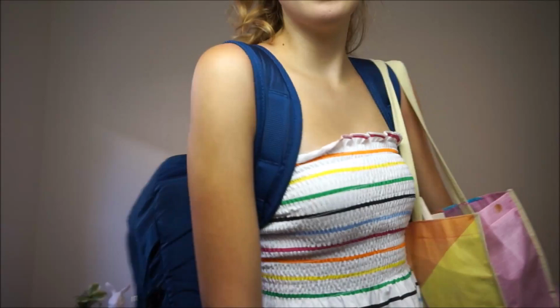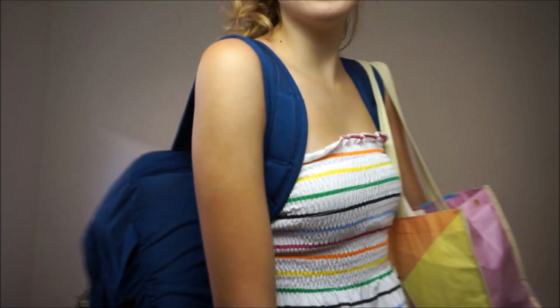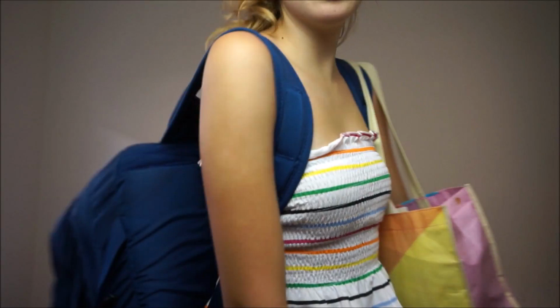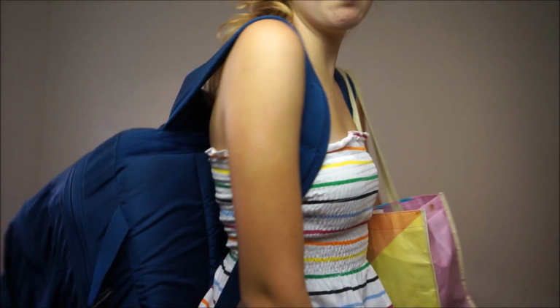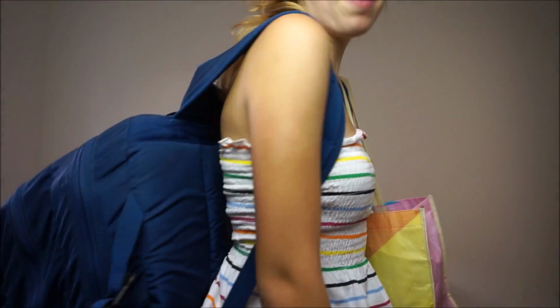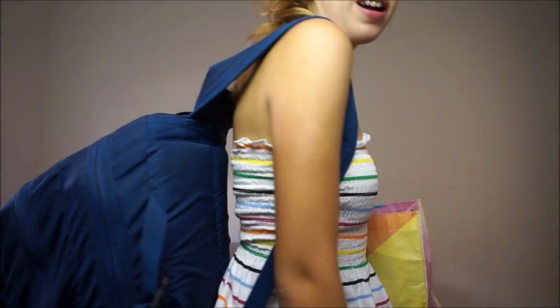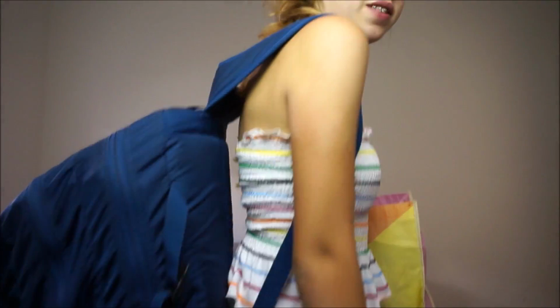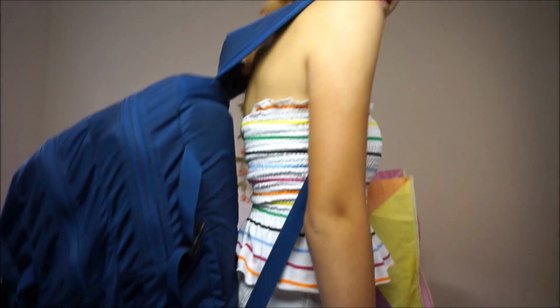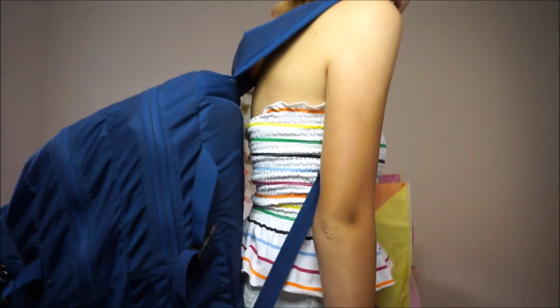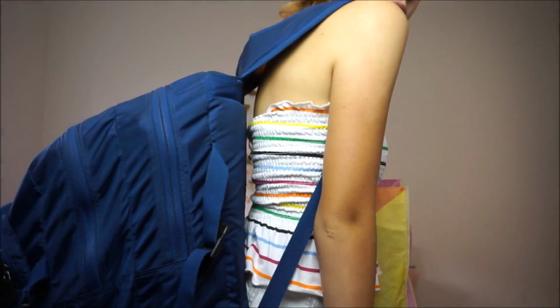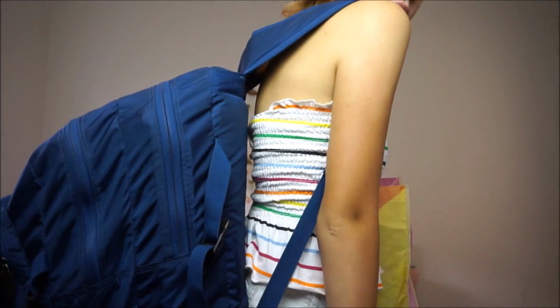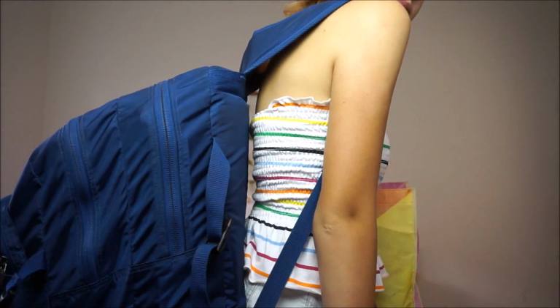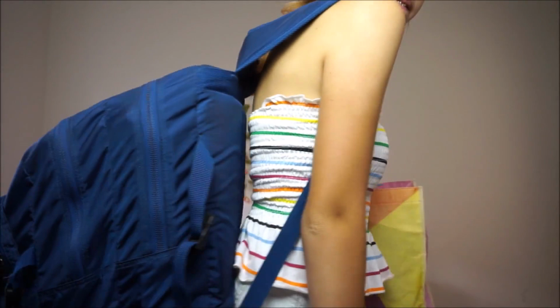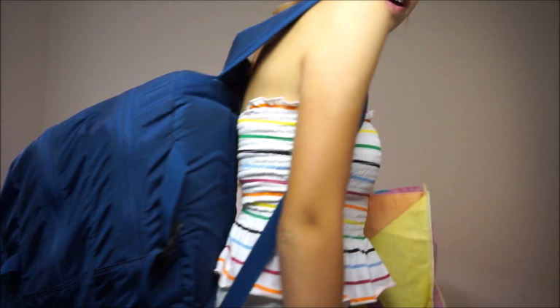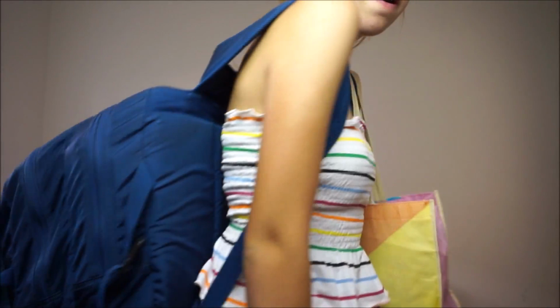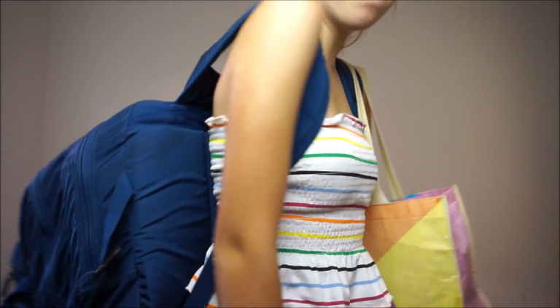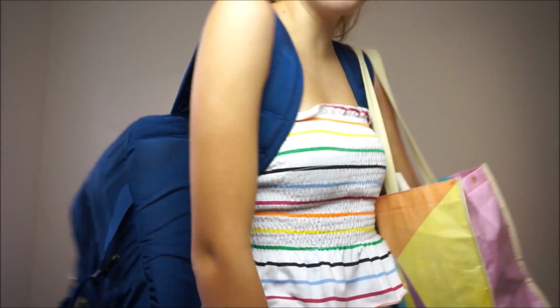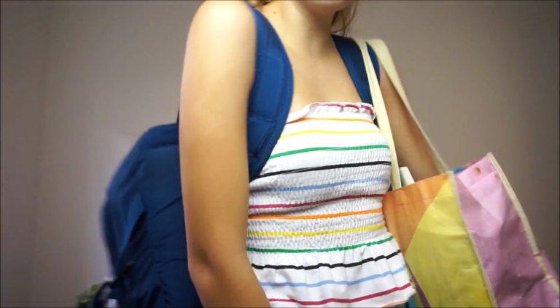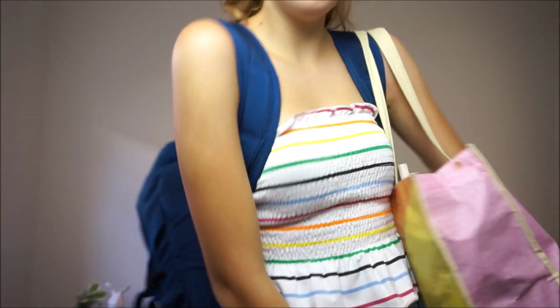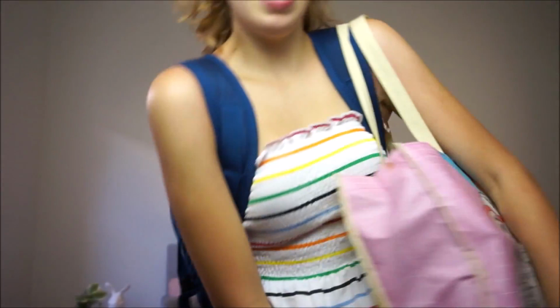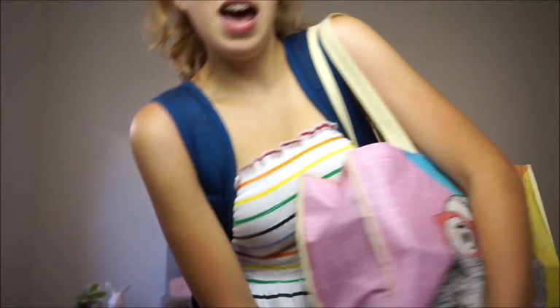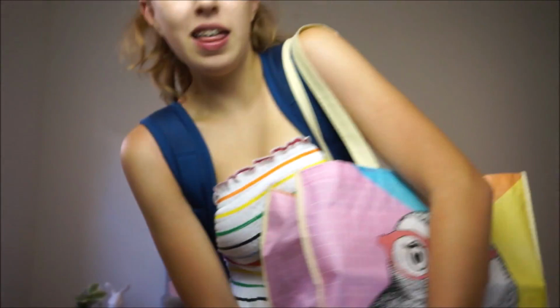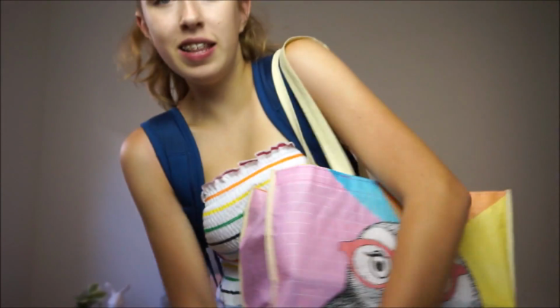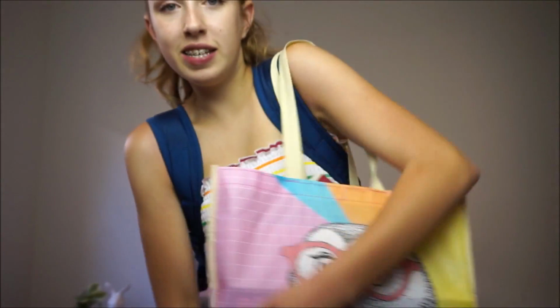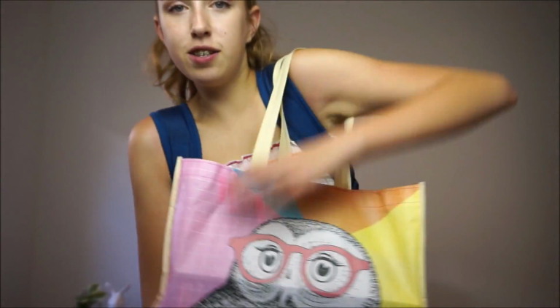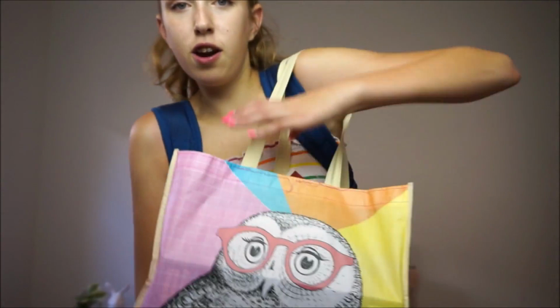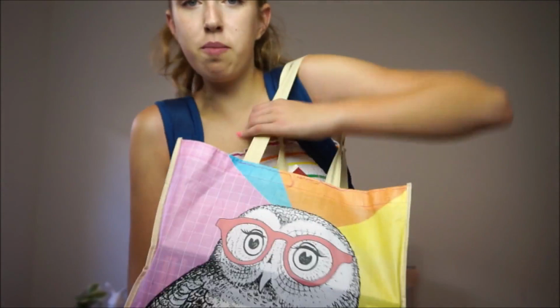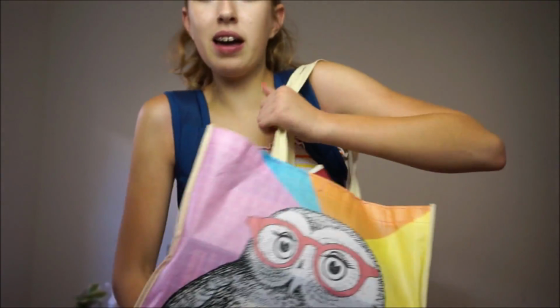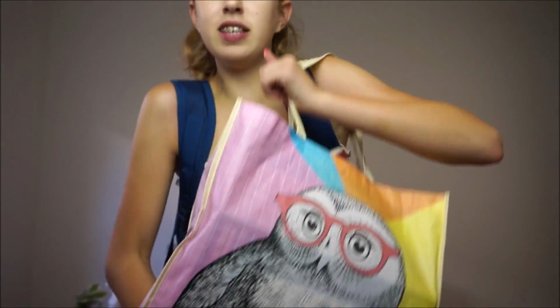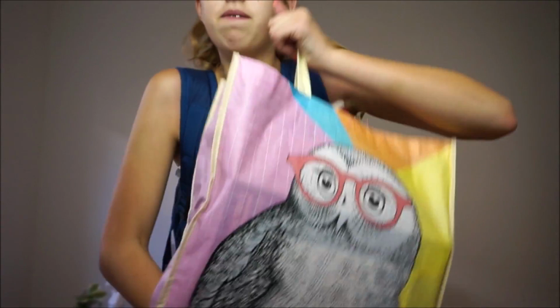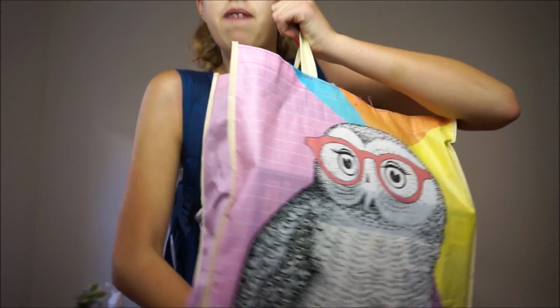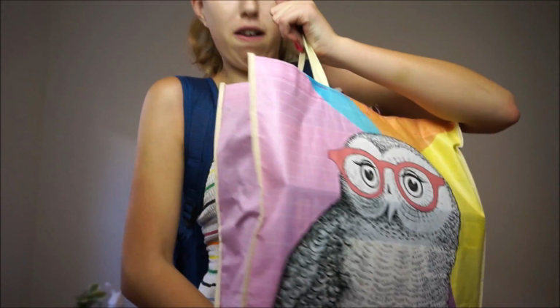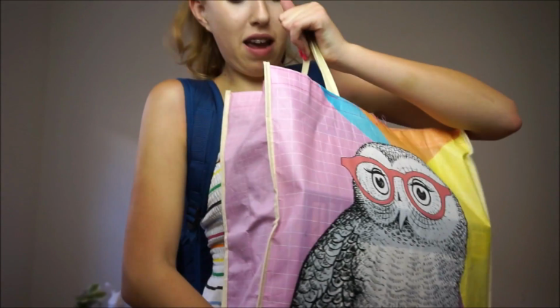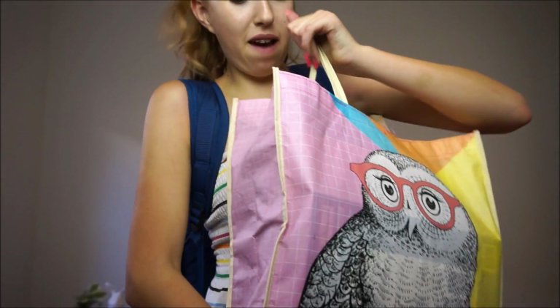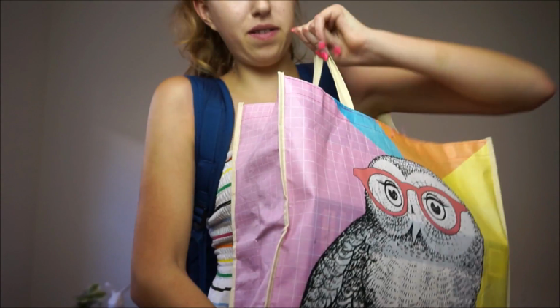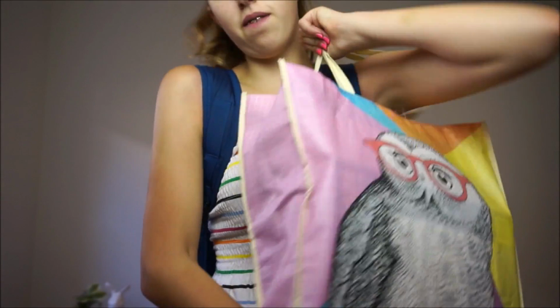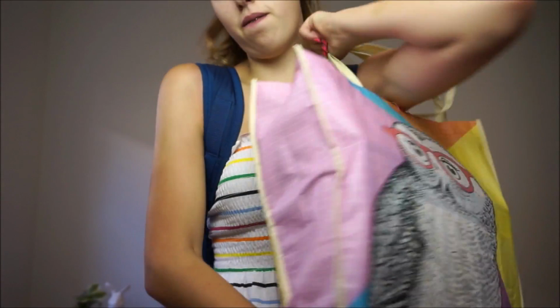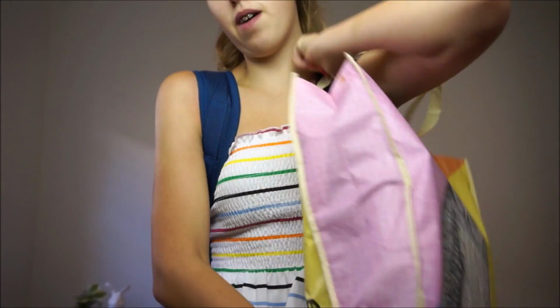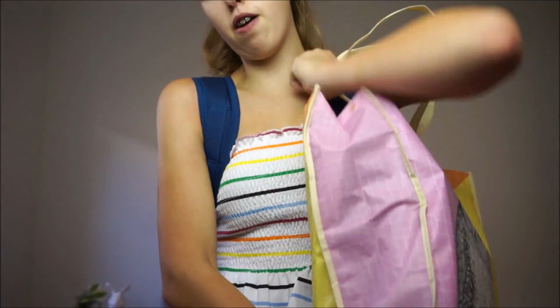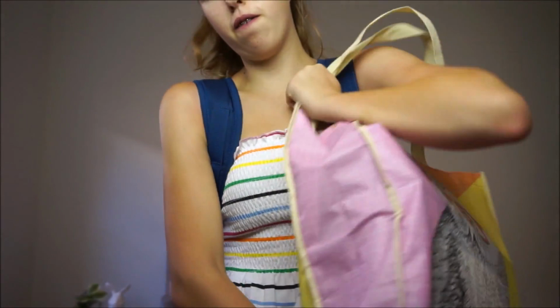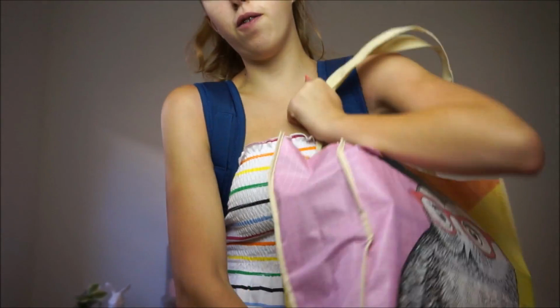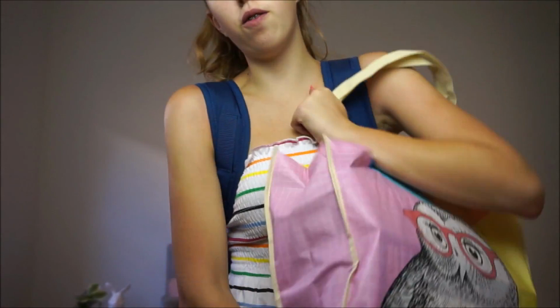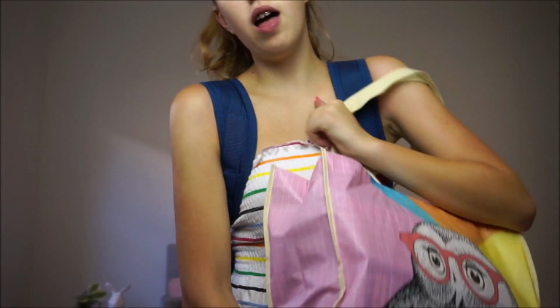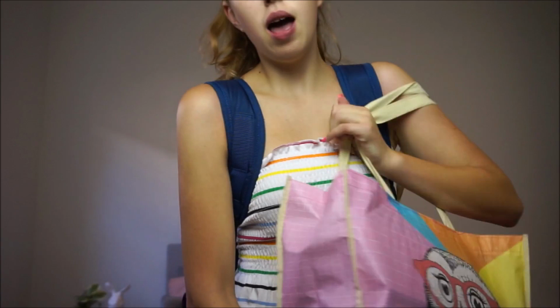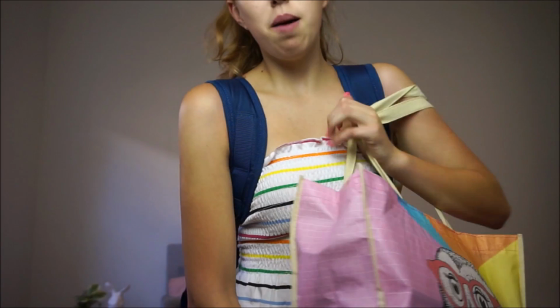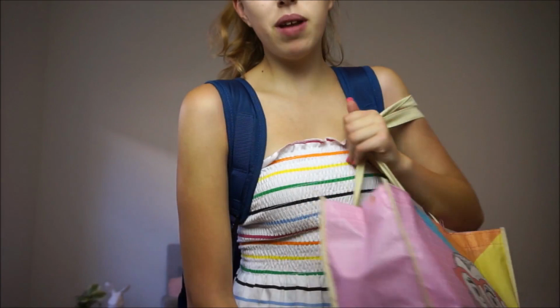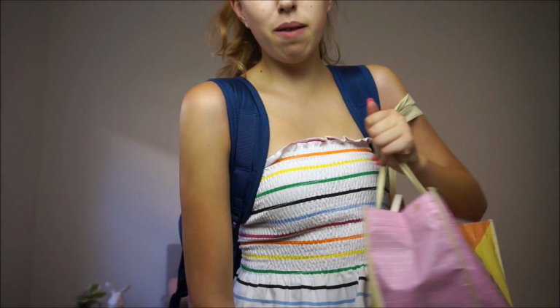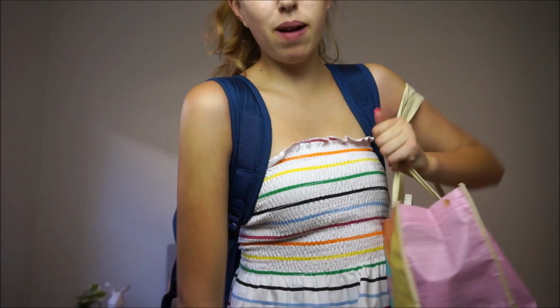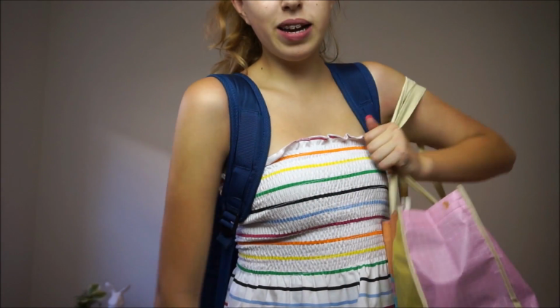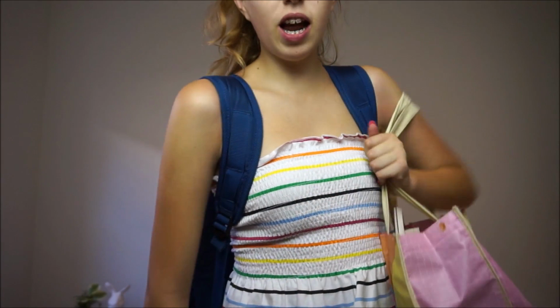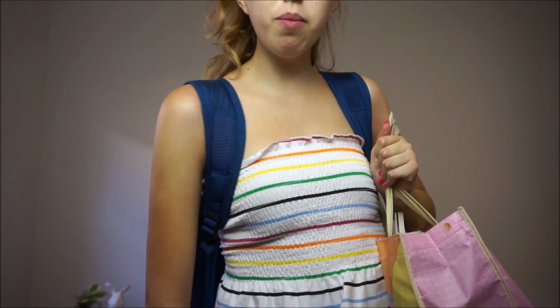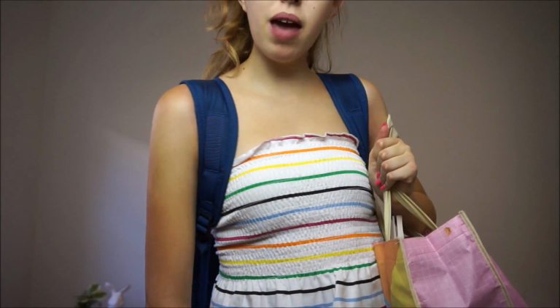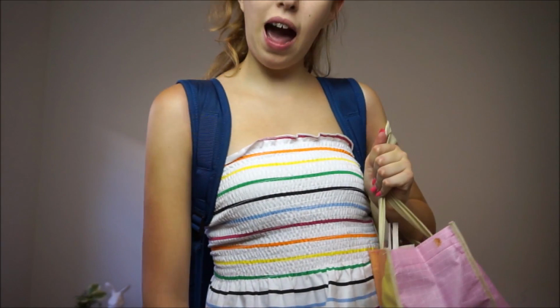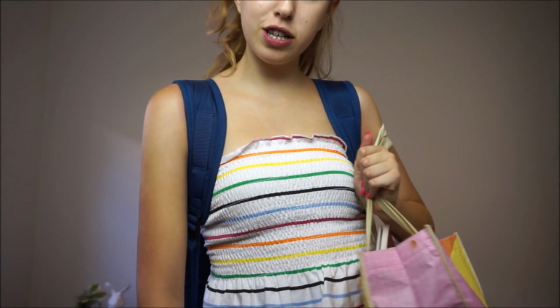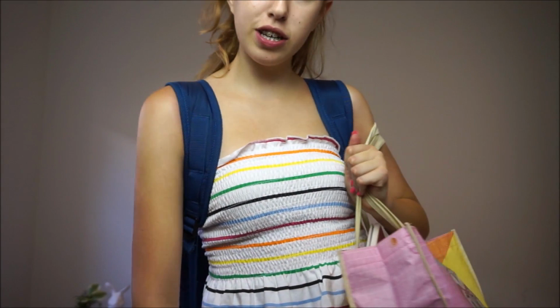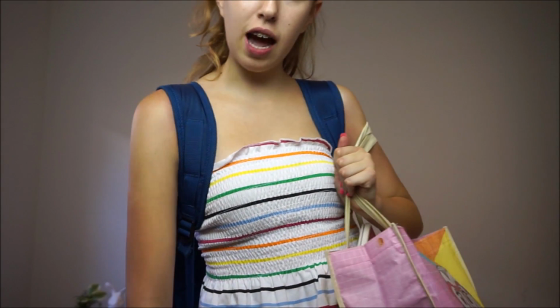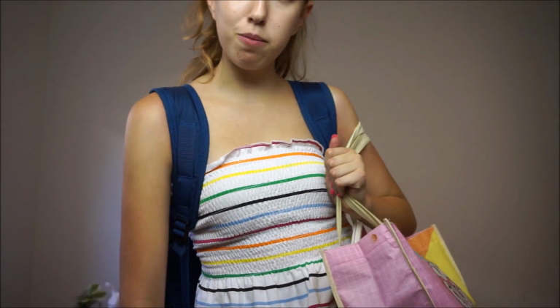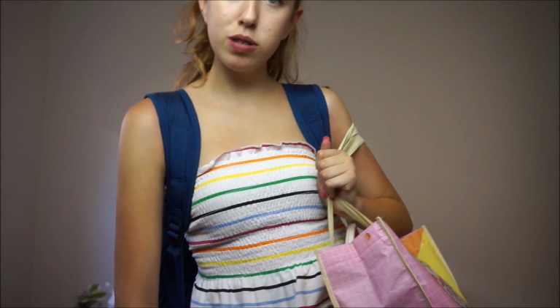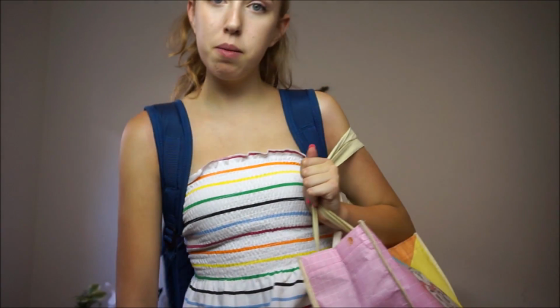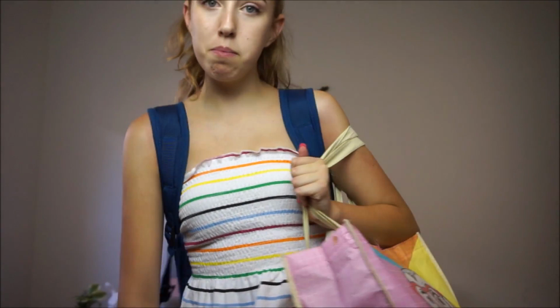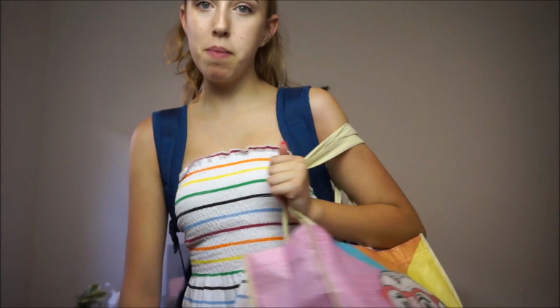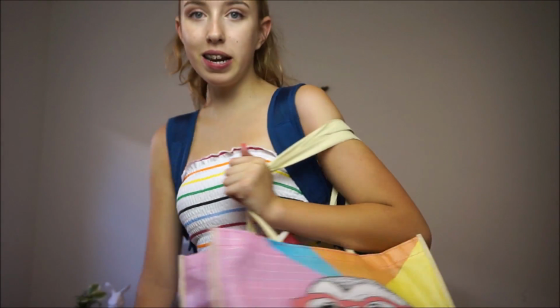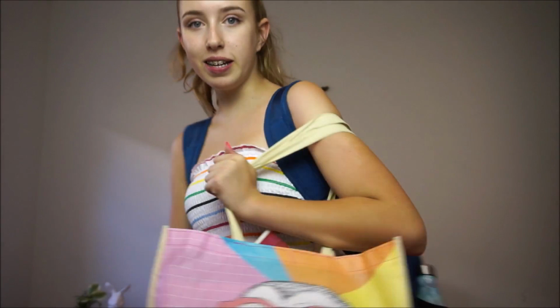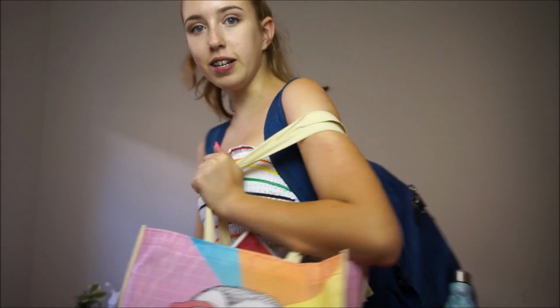My bag is very heavy and very full, and this tote bag is very heavy and very full, but I reckon I'll actually be able to manage.